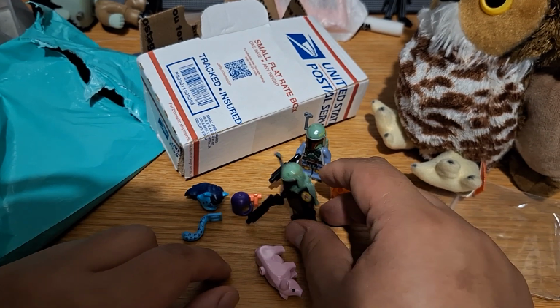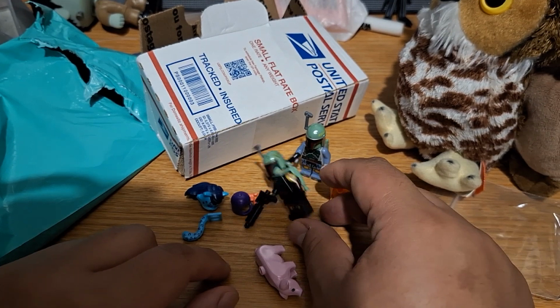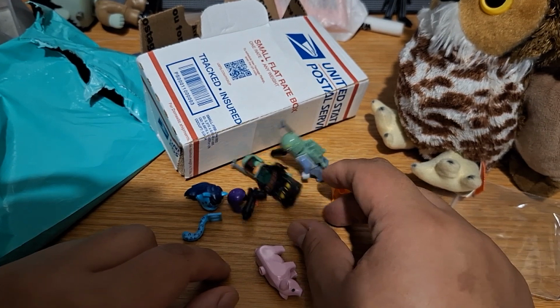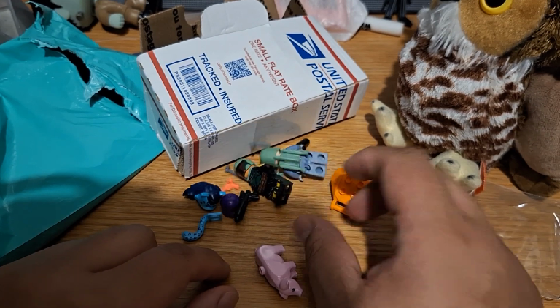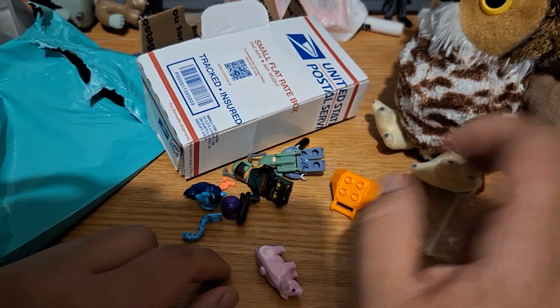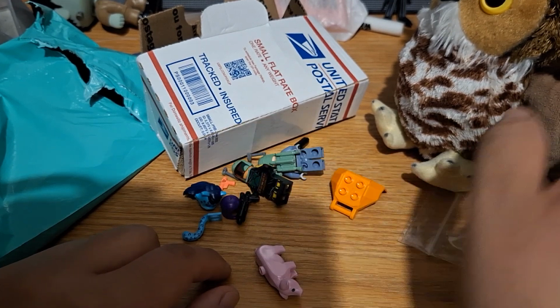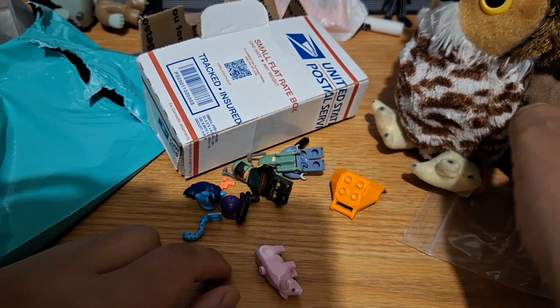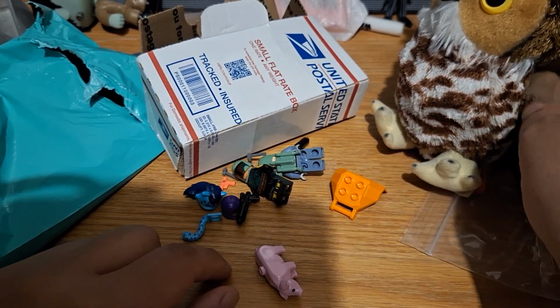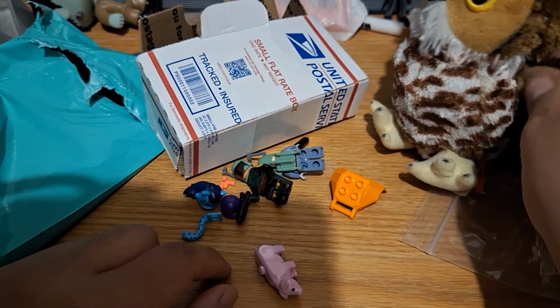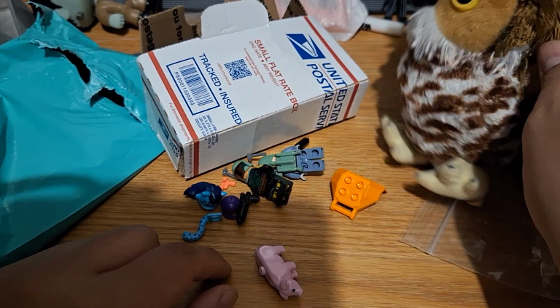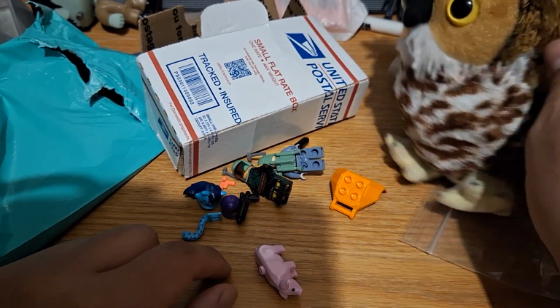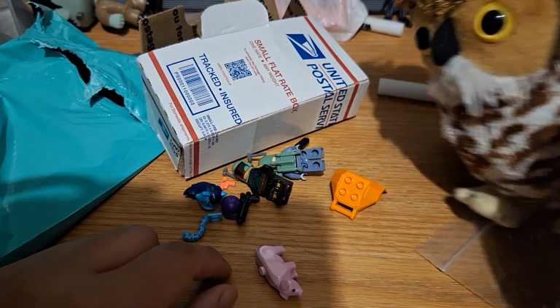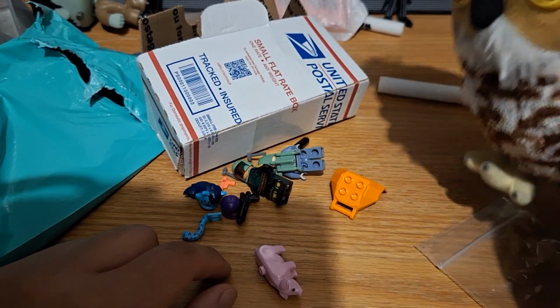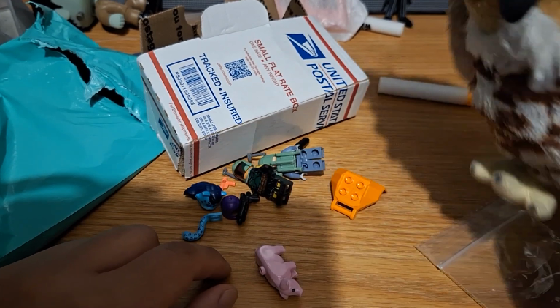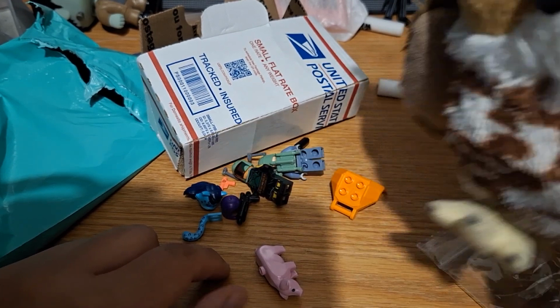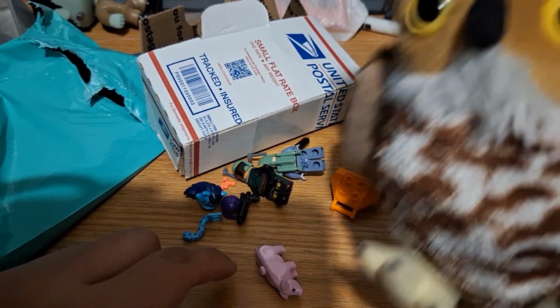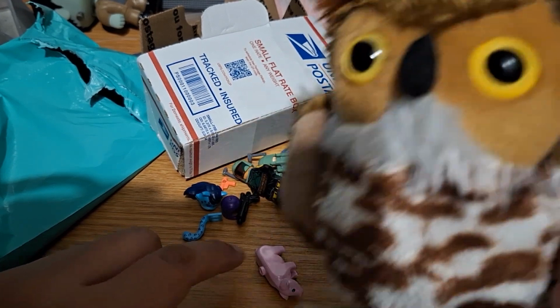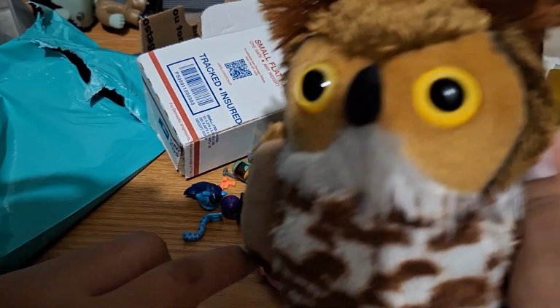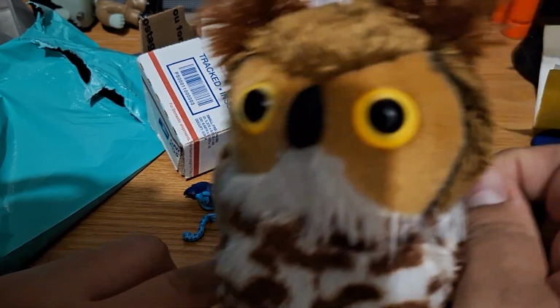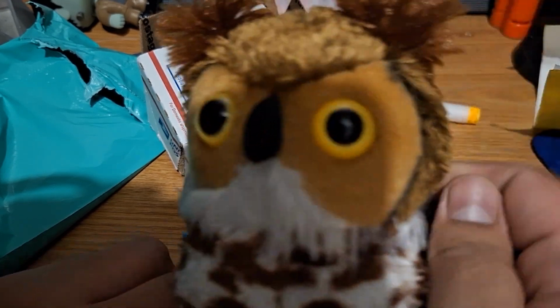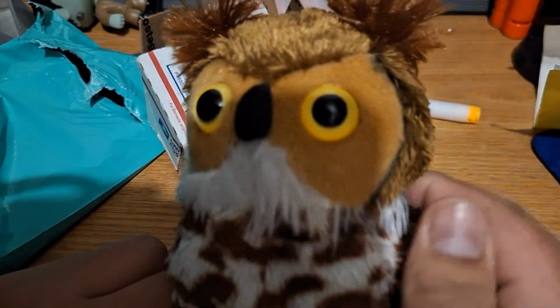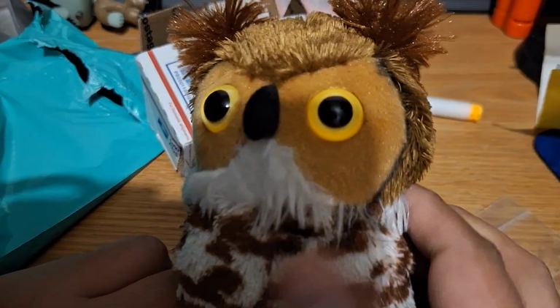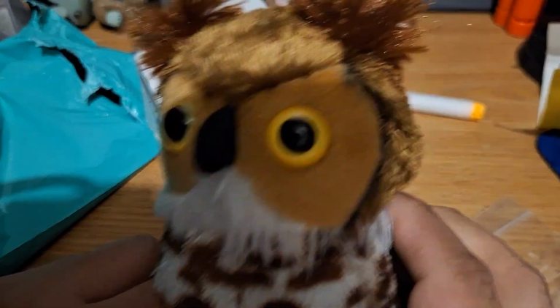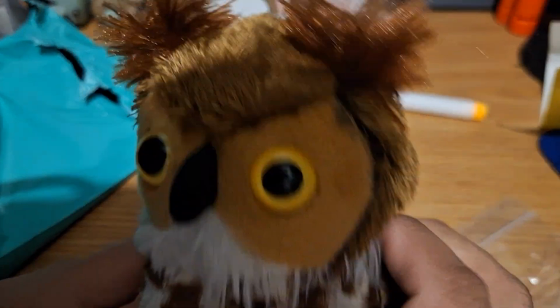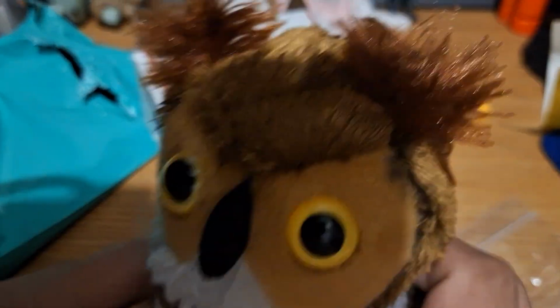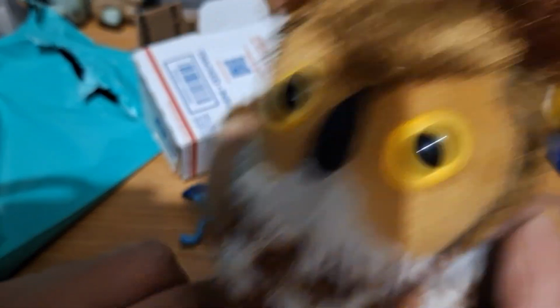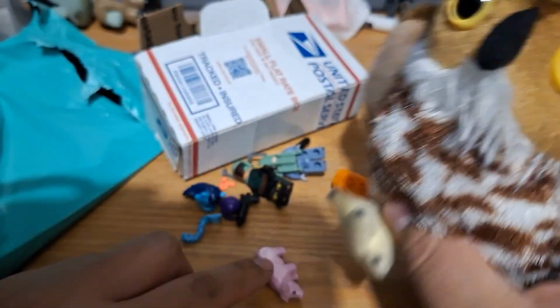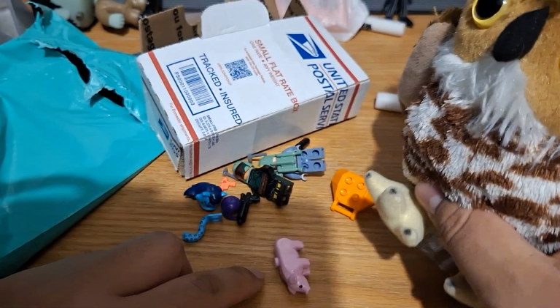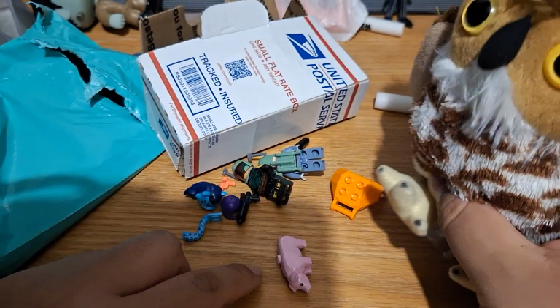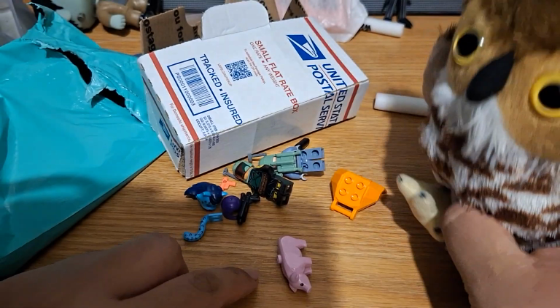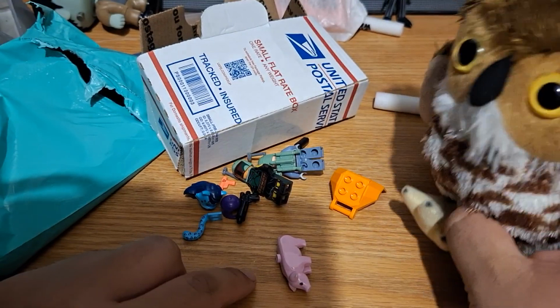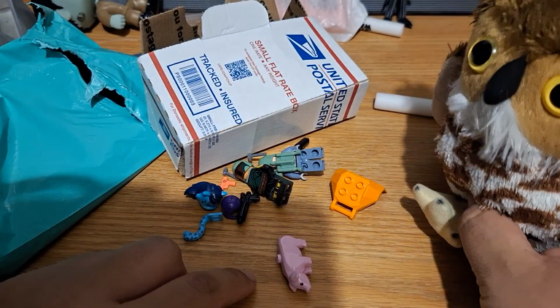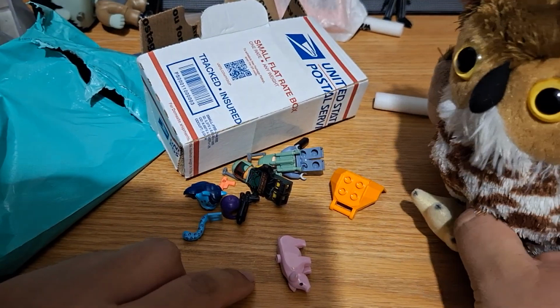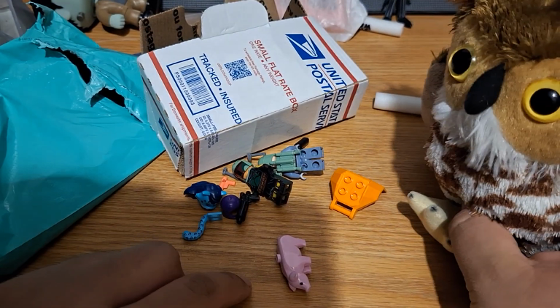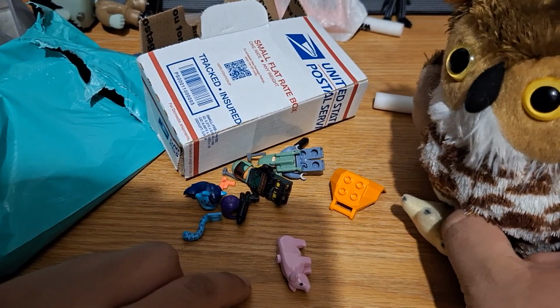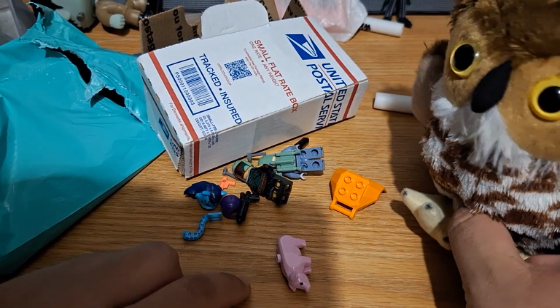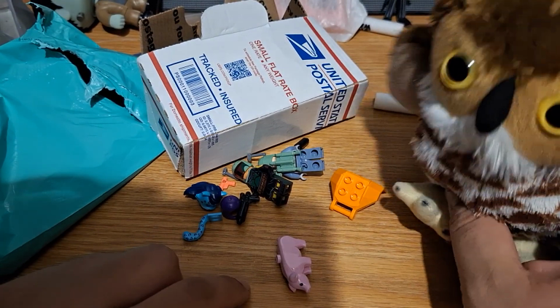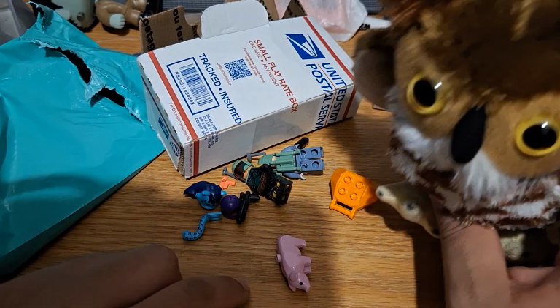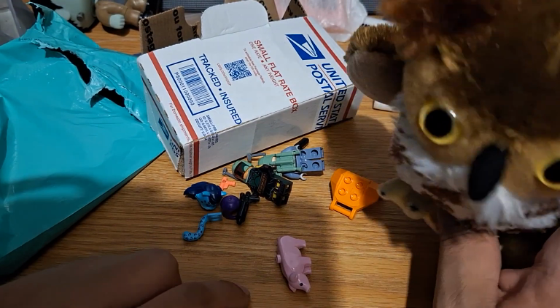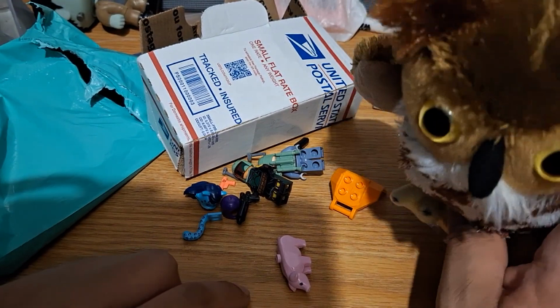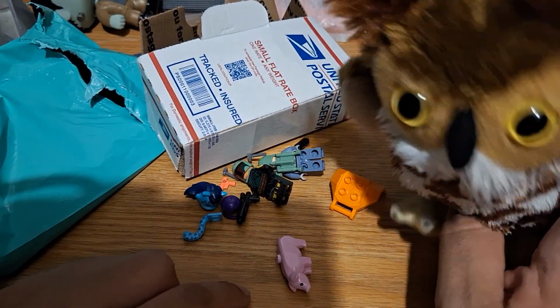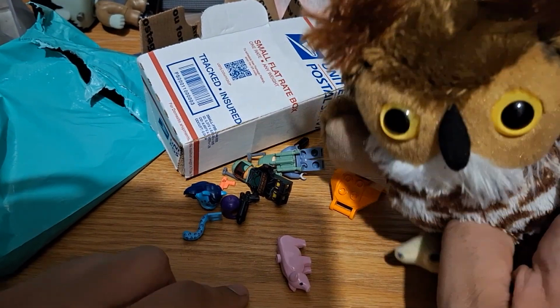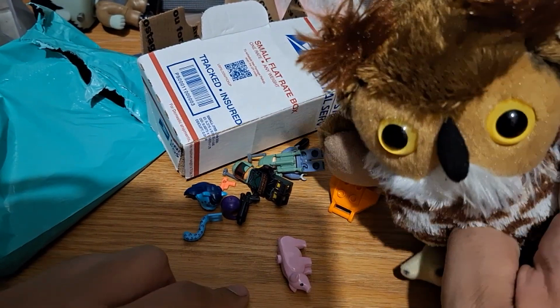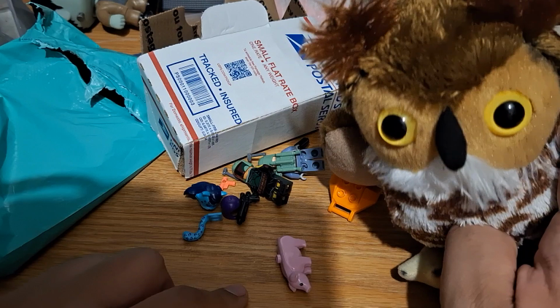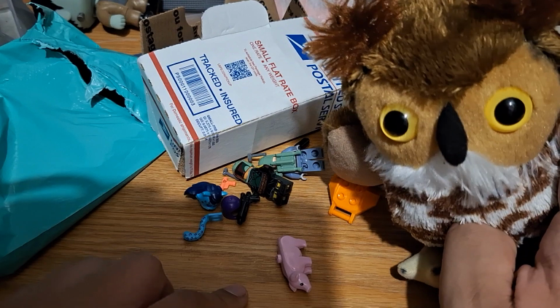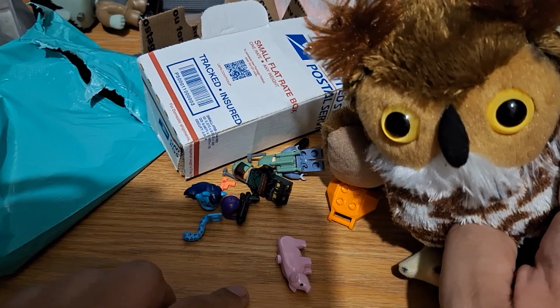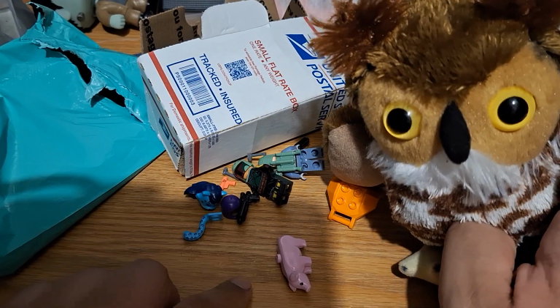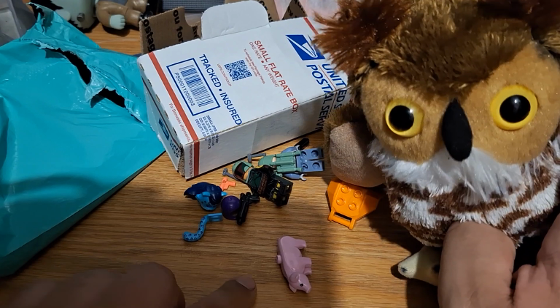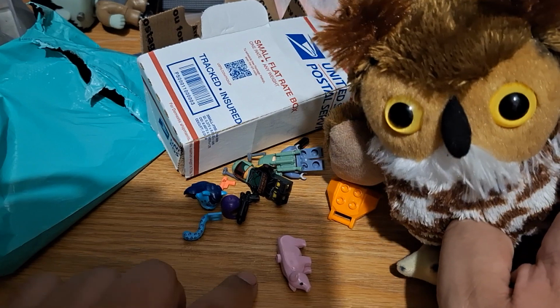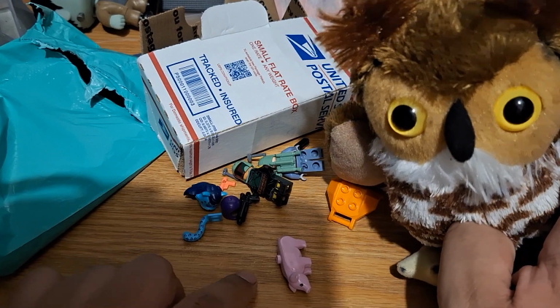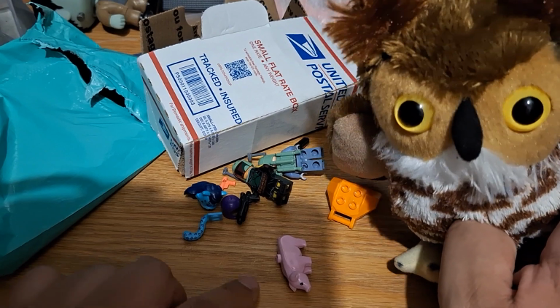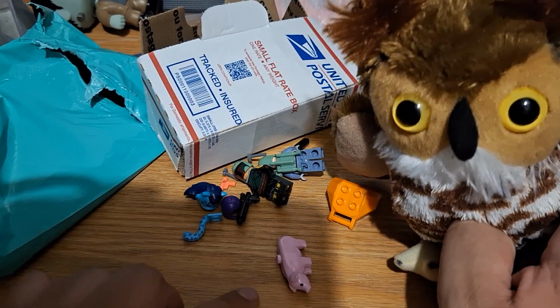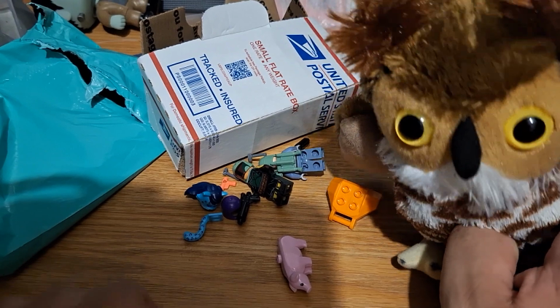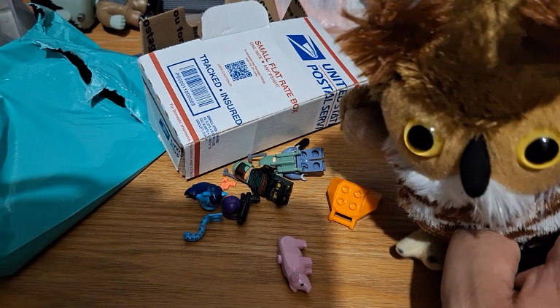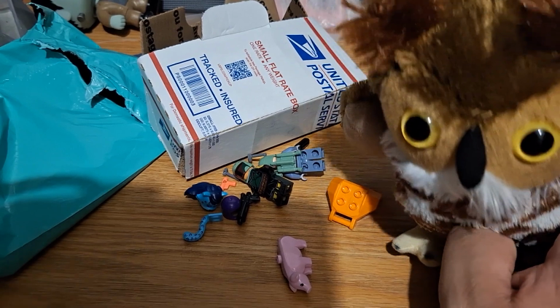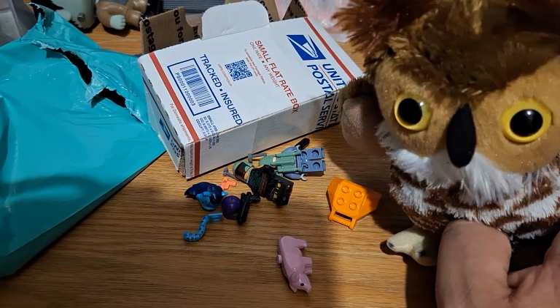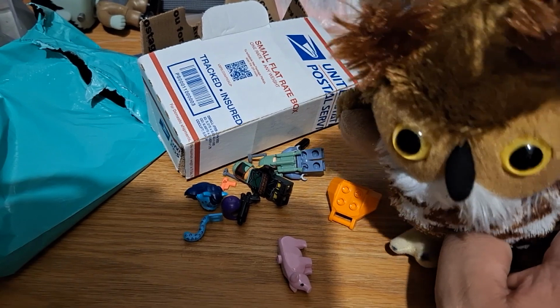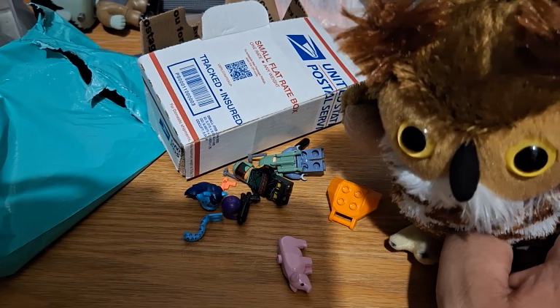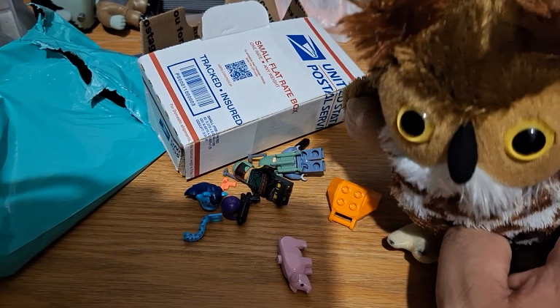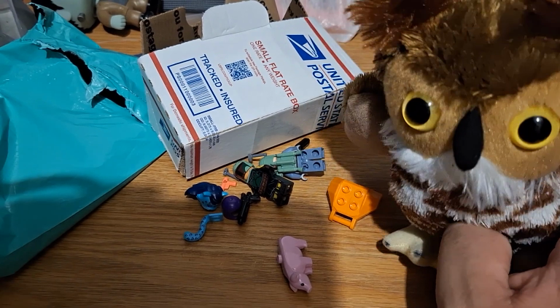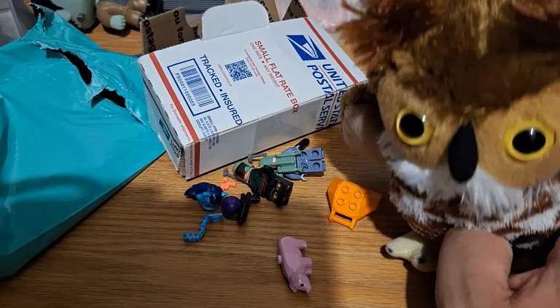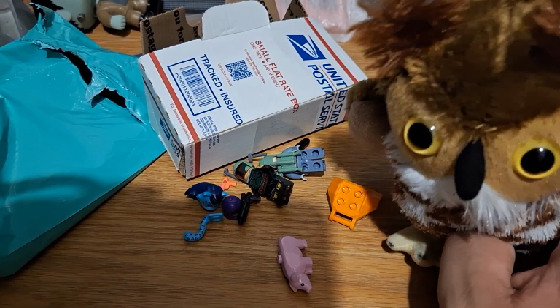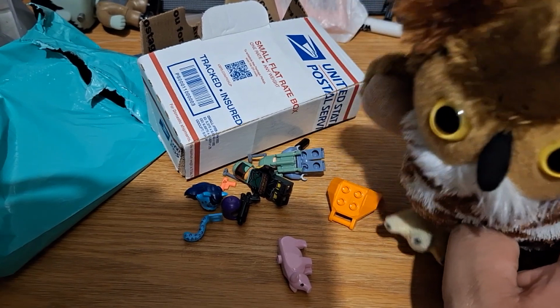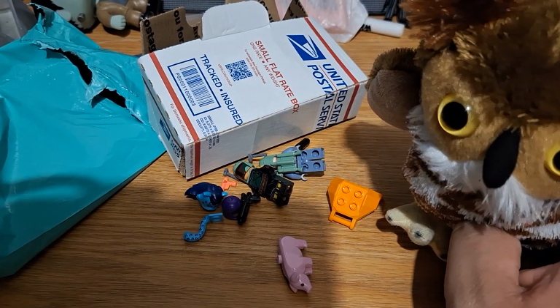Just a small, short little video of what I got. Thank you all very much. You all have a nice day. Bye-bye.